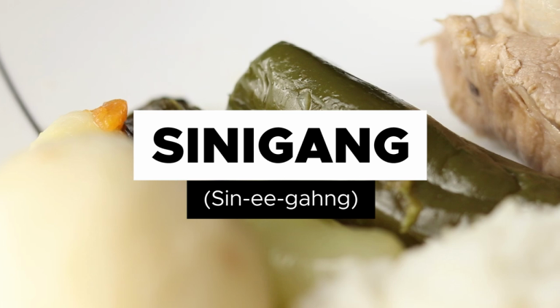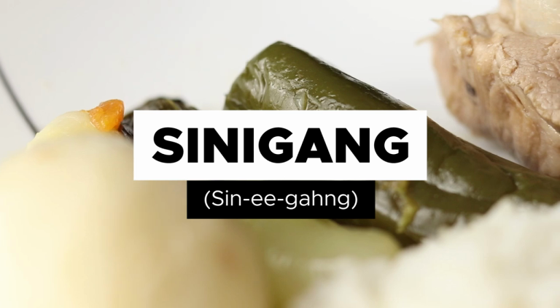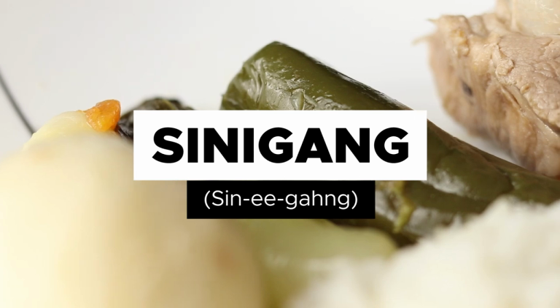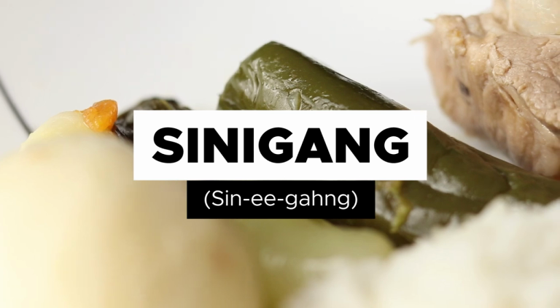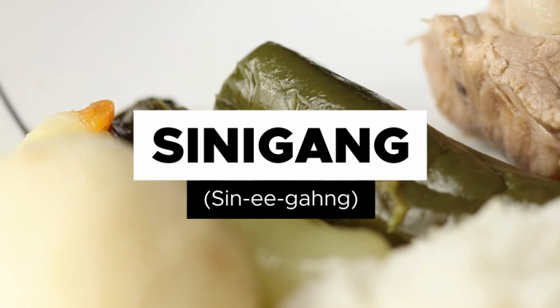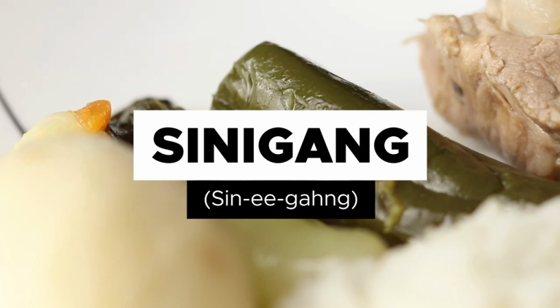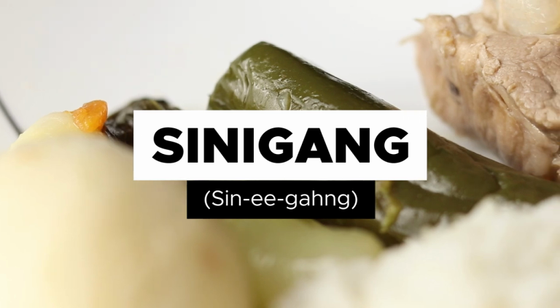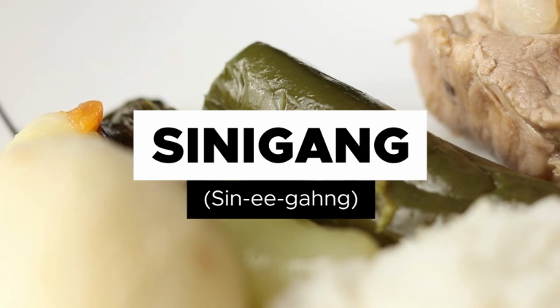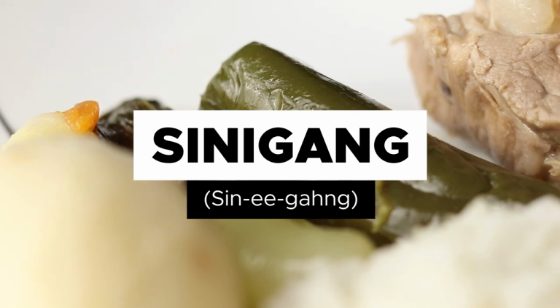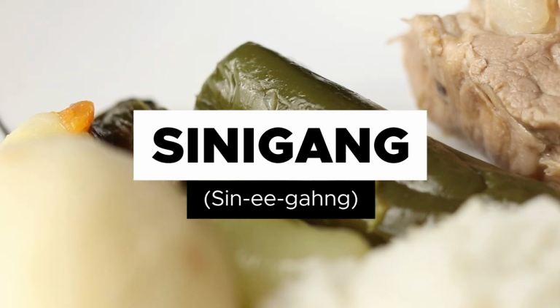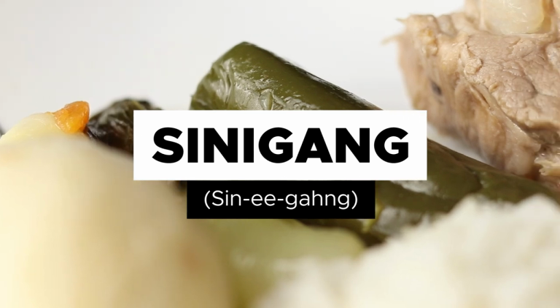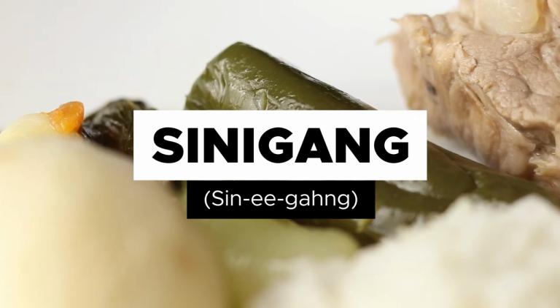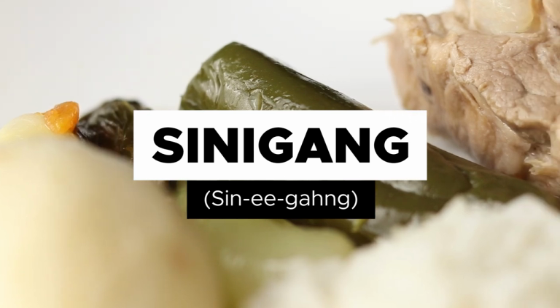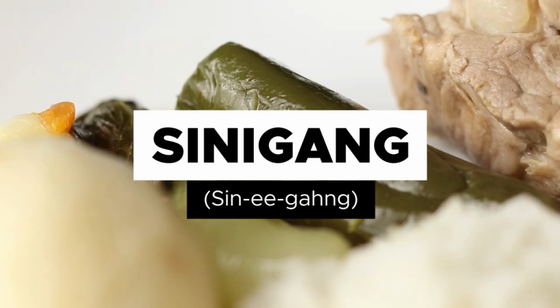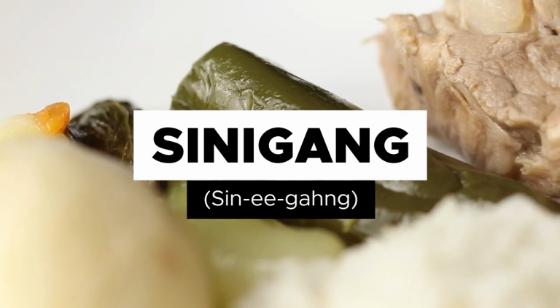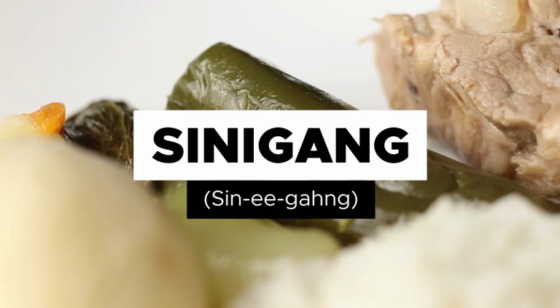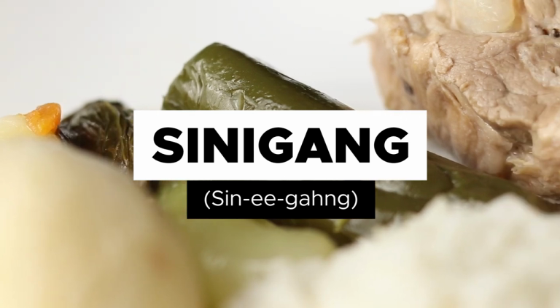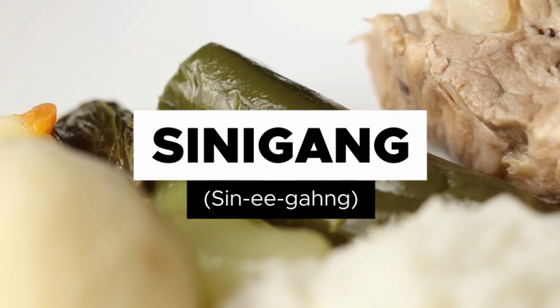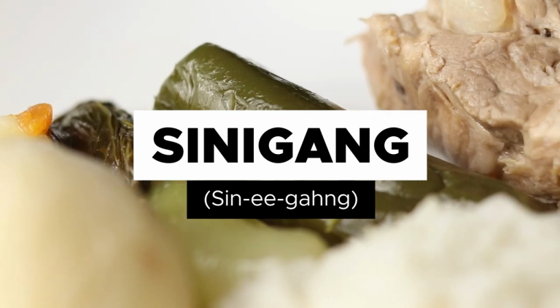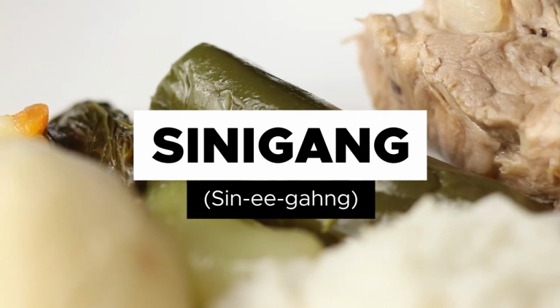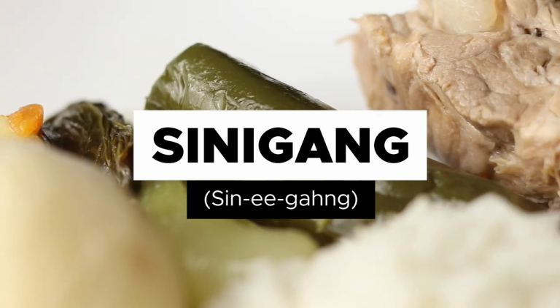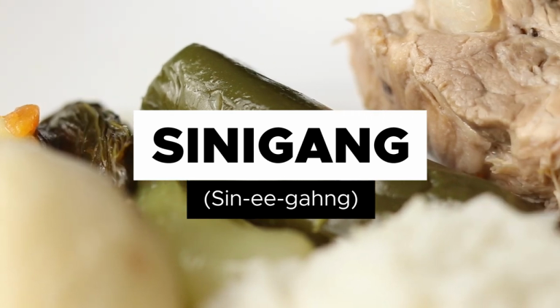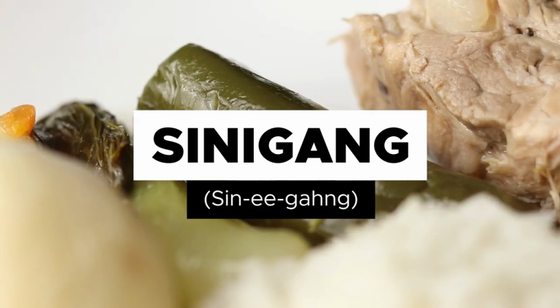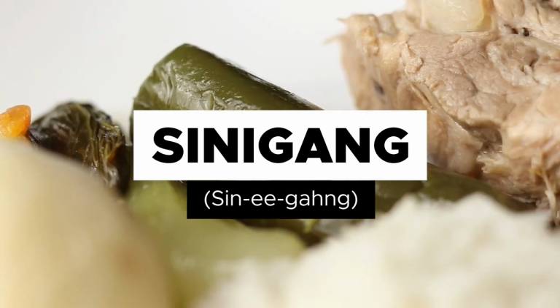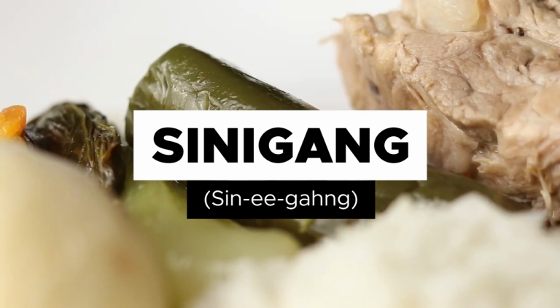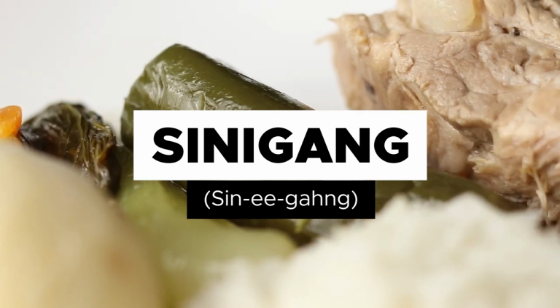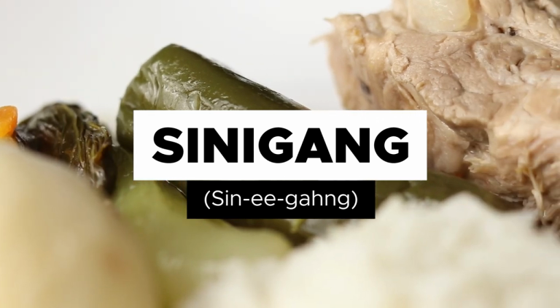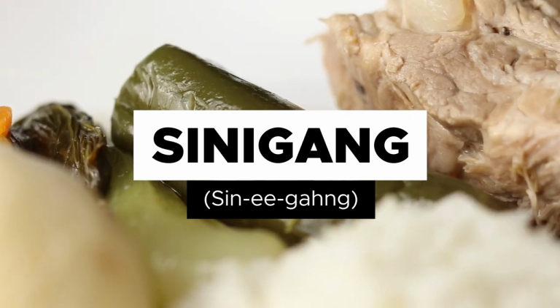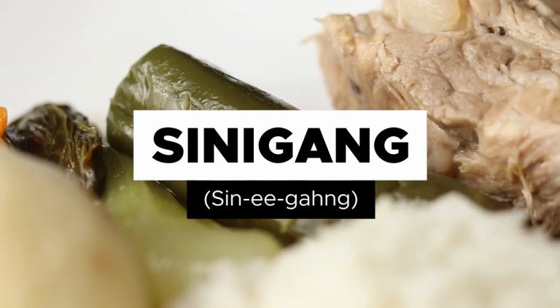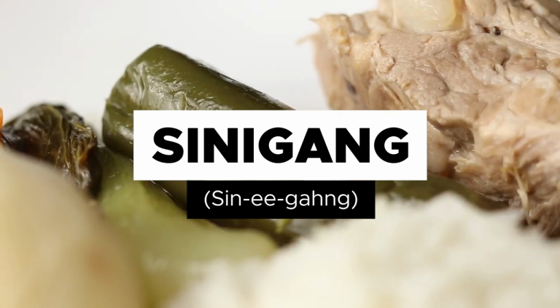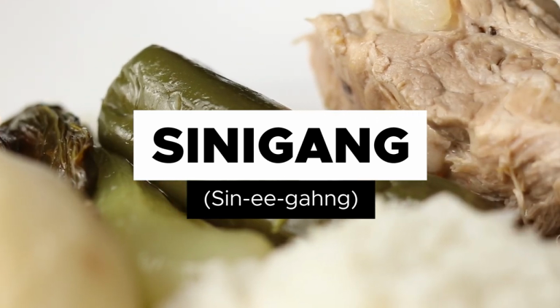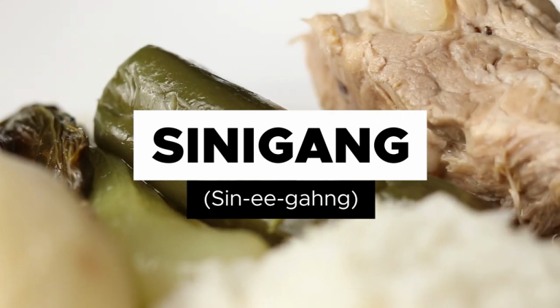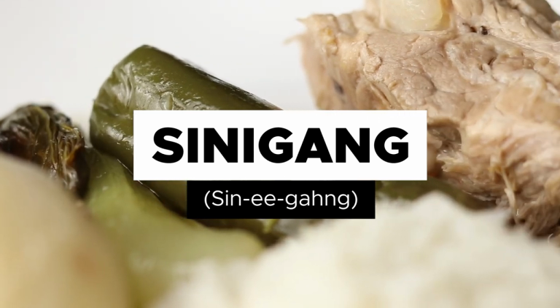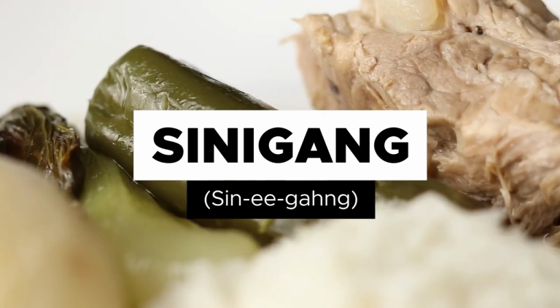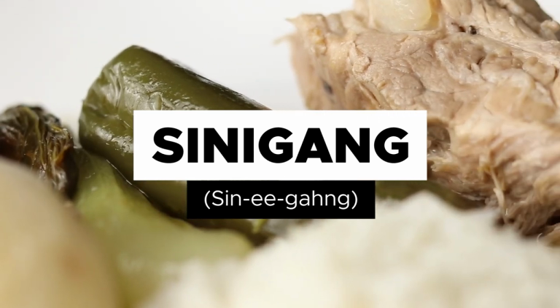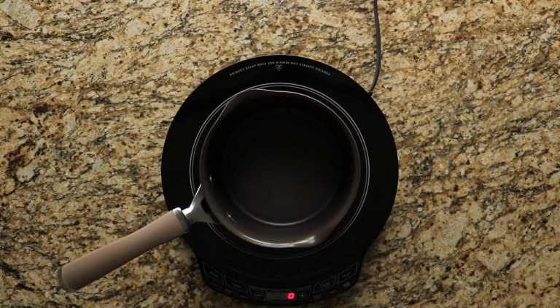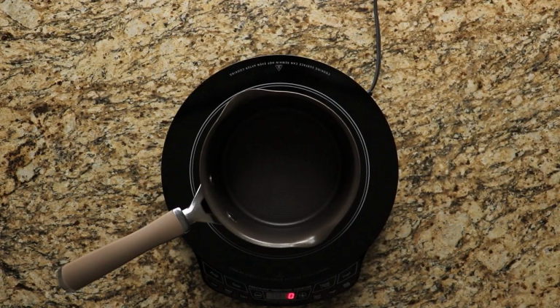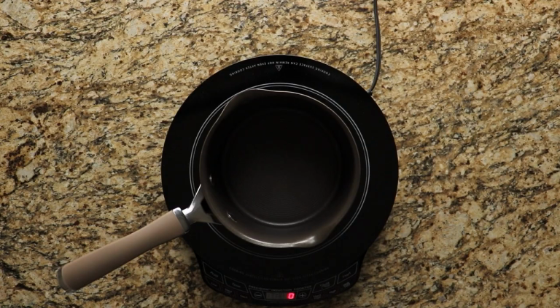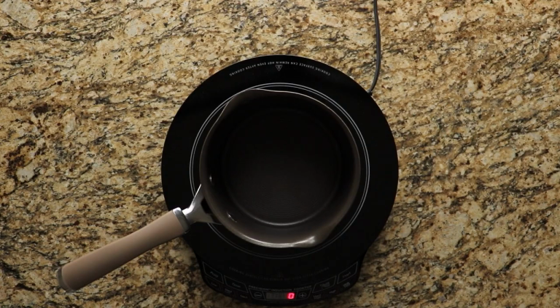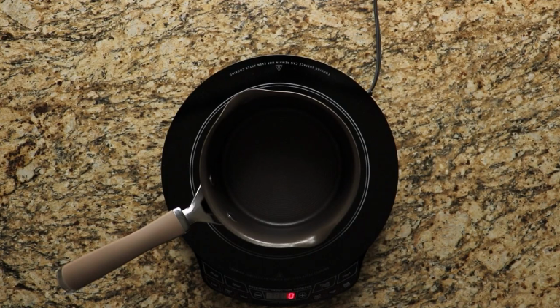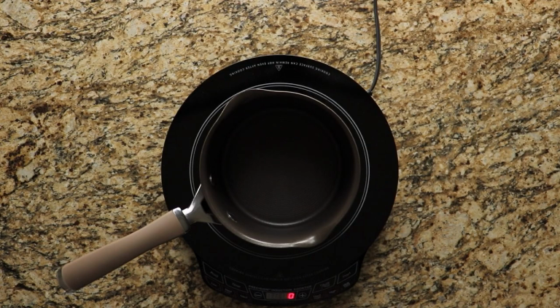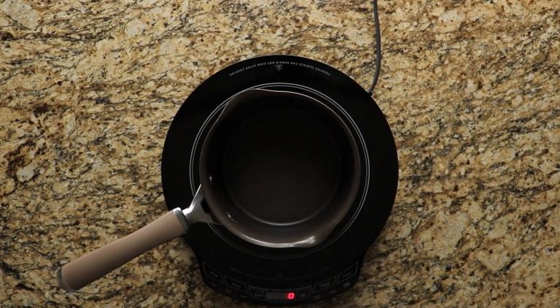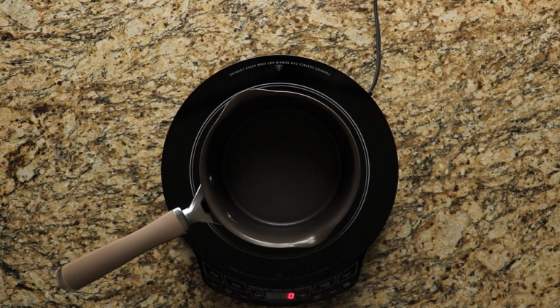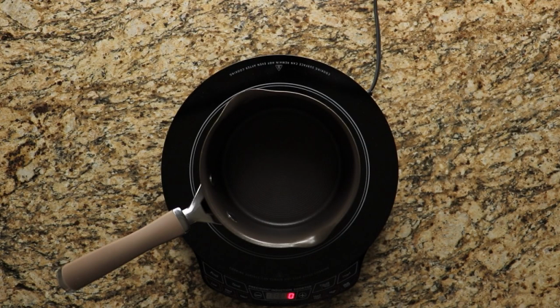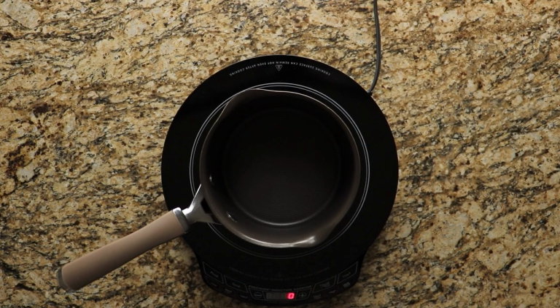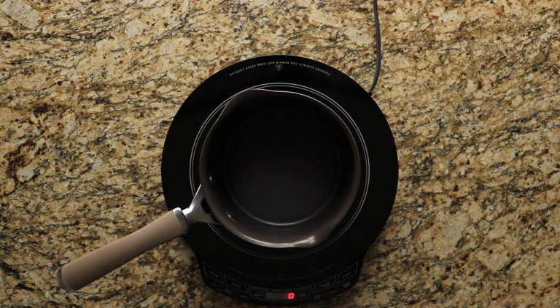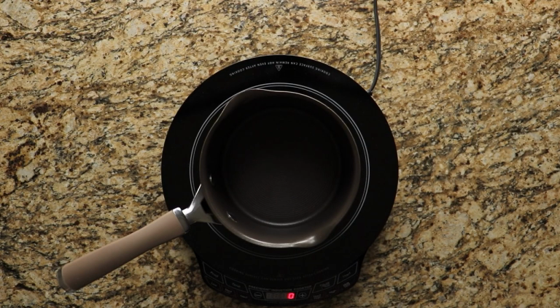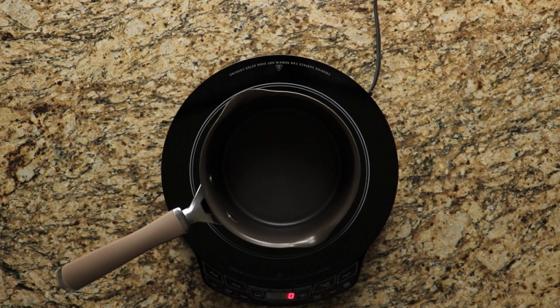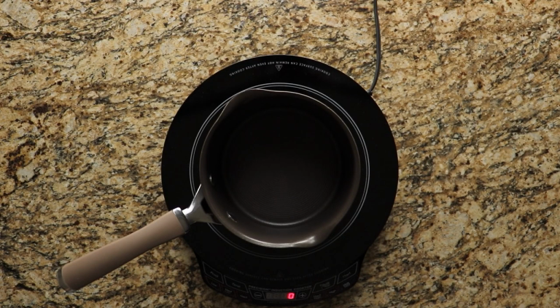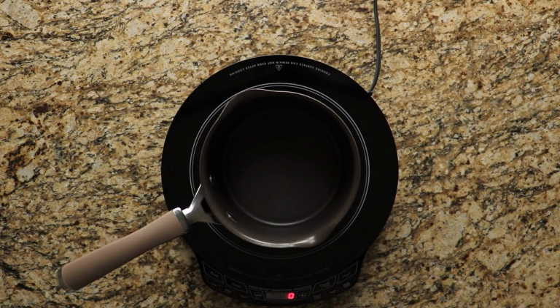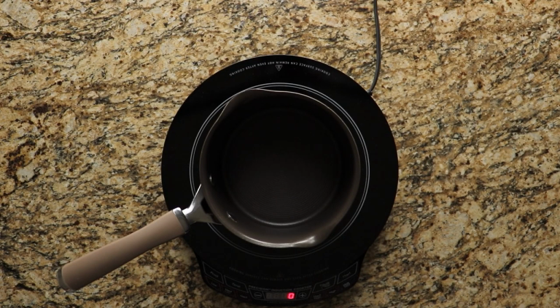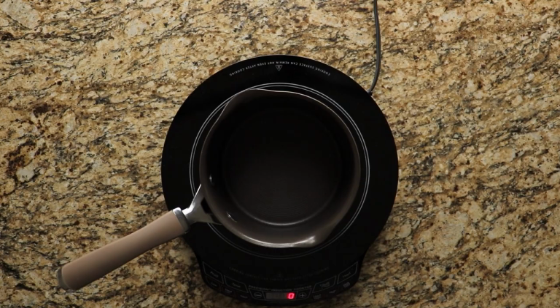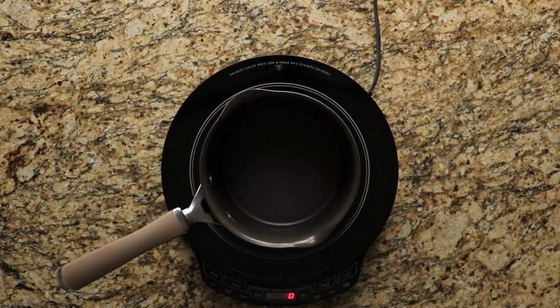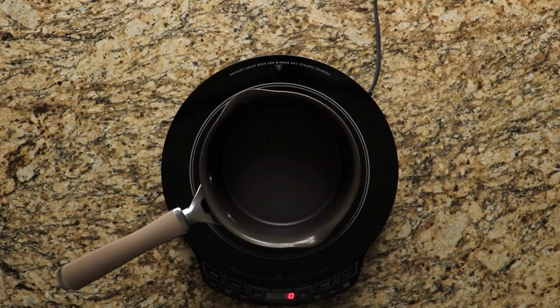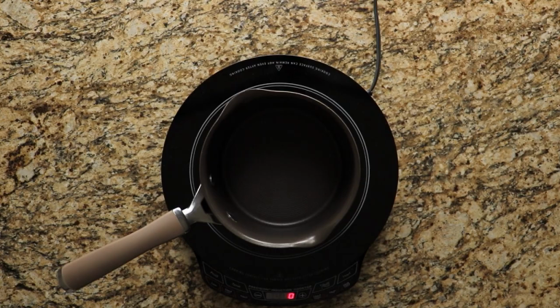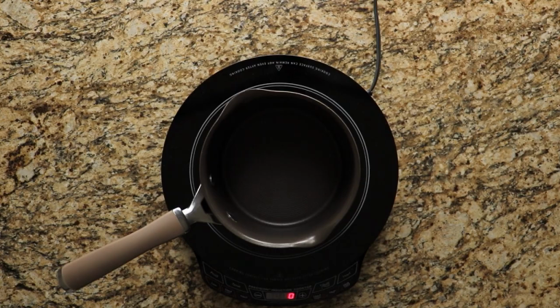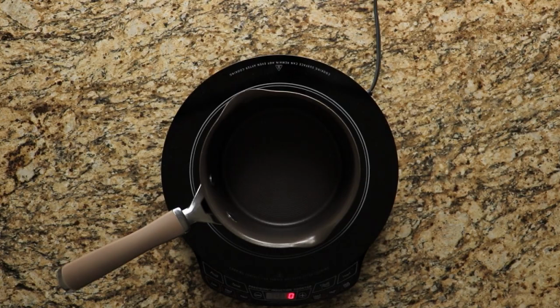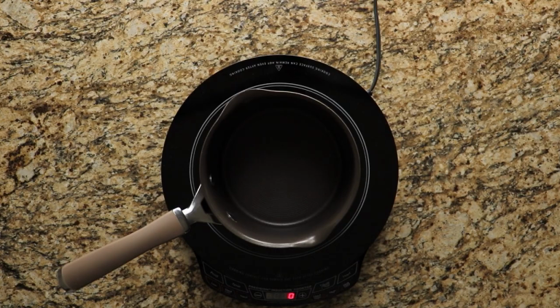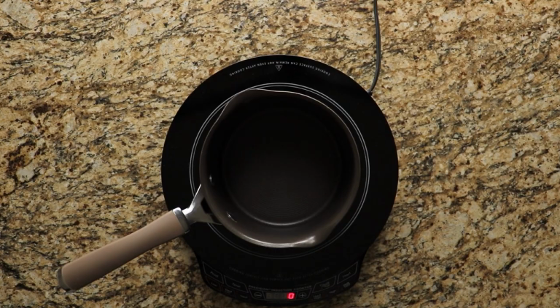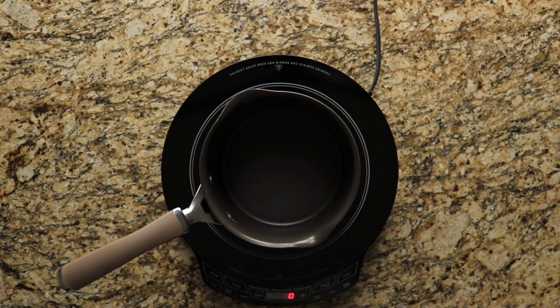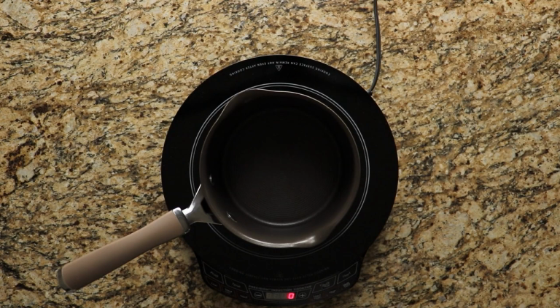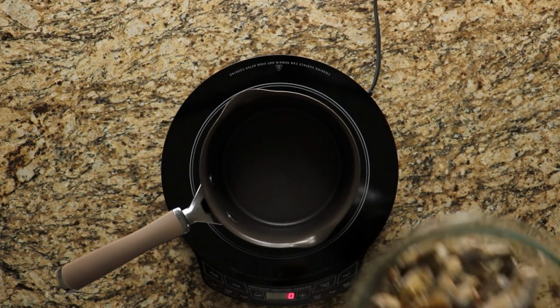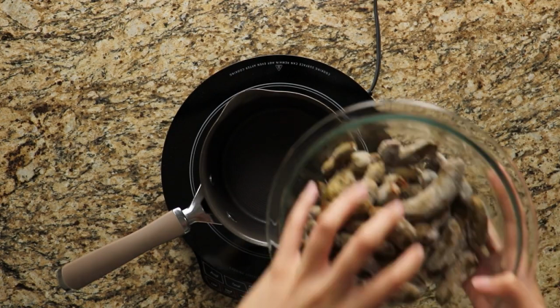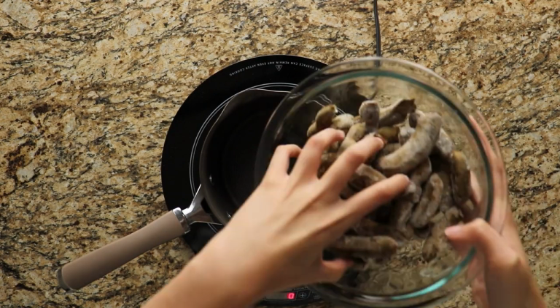Hey guys, today Ray and I are going to show you how we cook sinigang. Sinigang is a sour, tamarind-based soup dish.